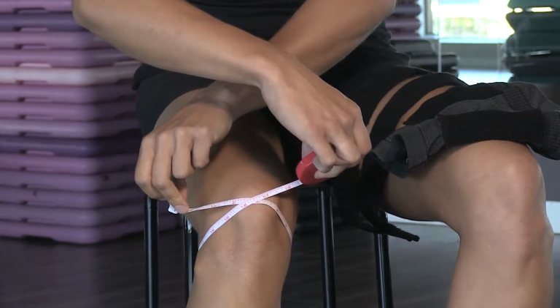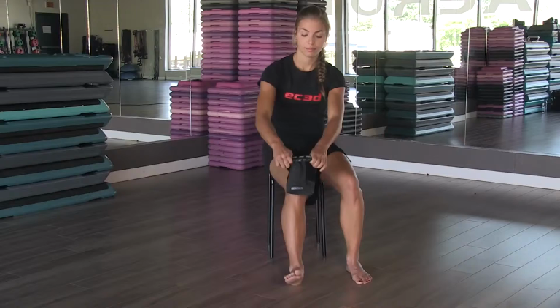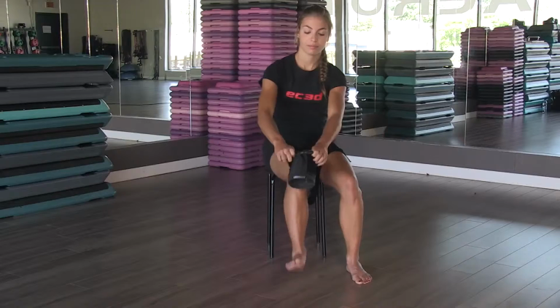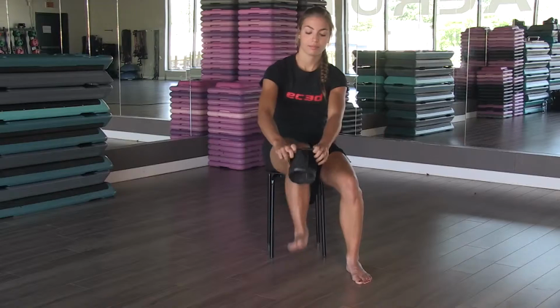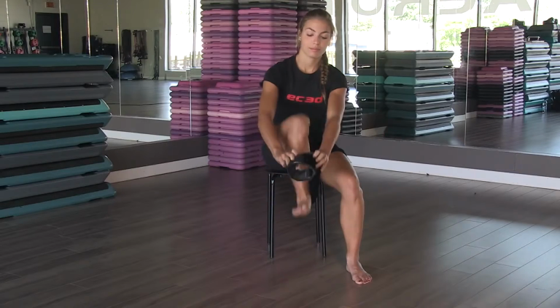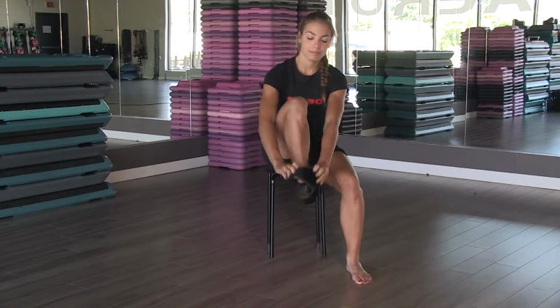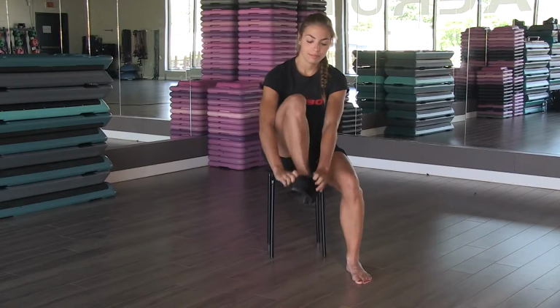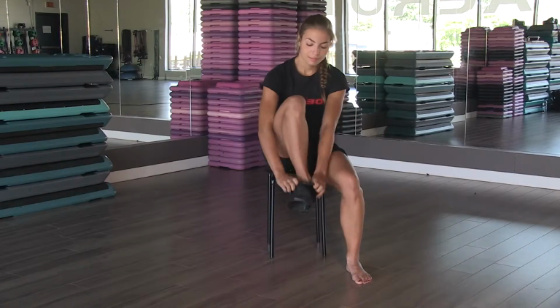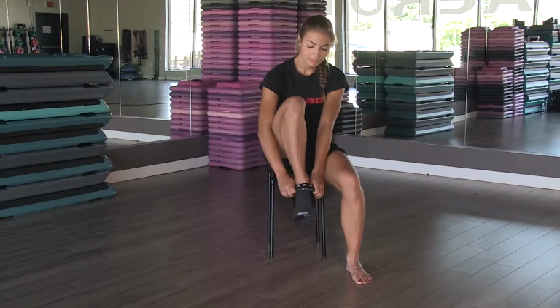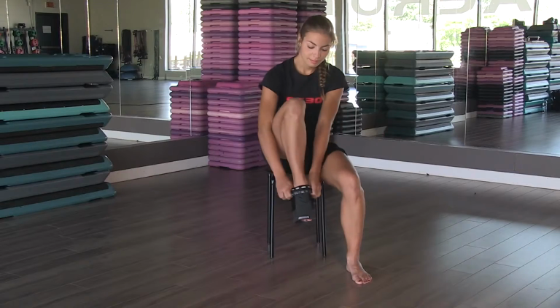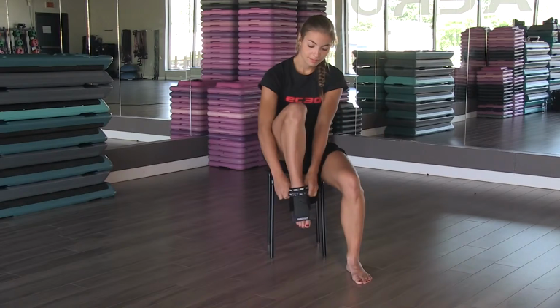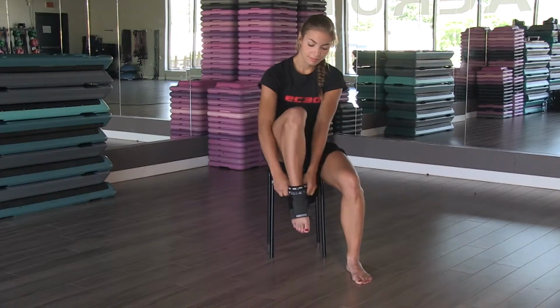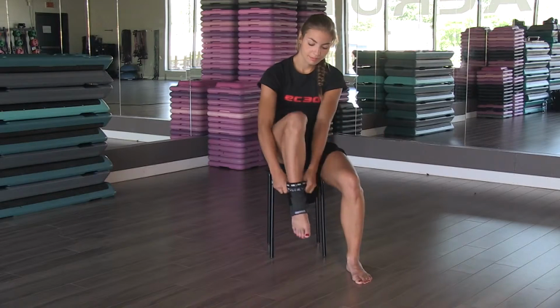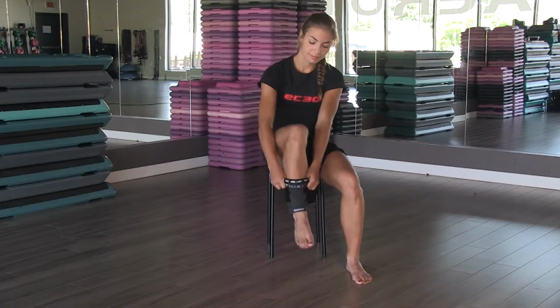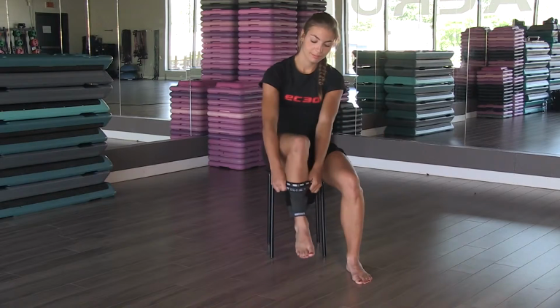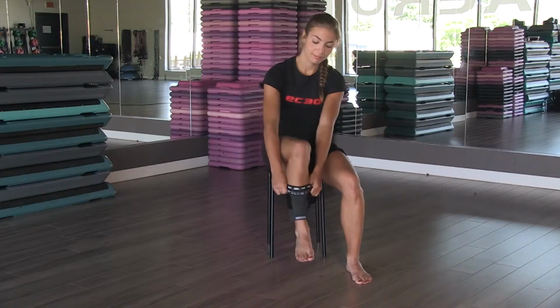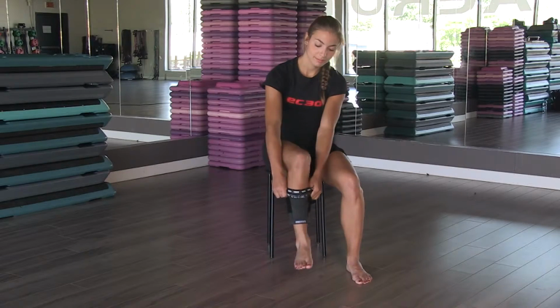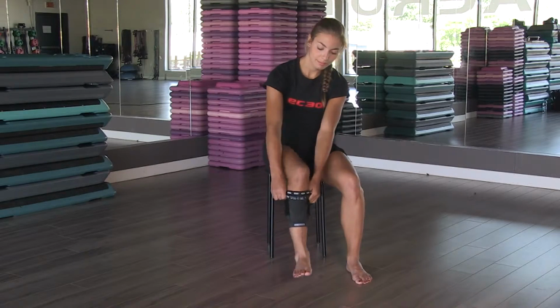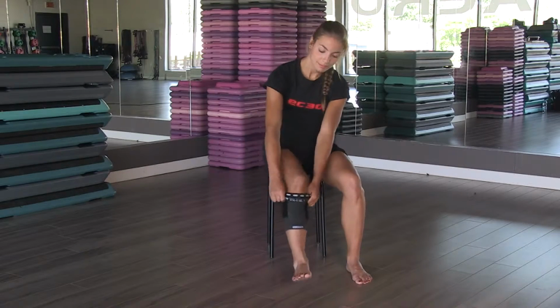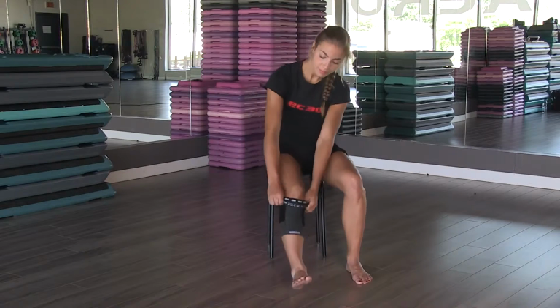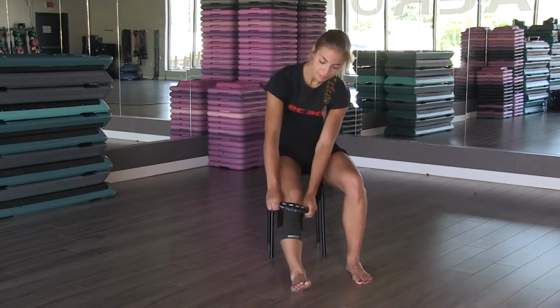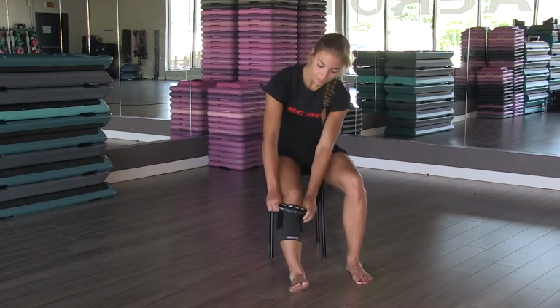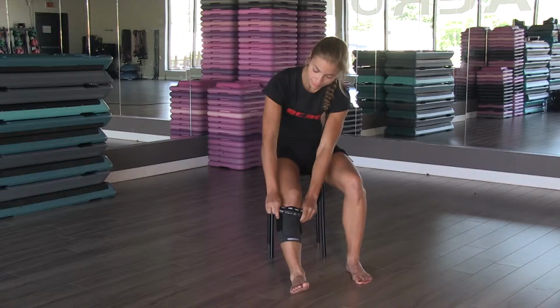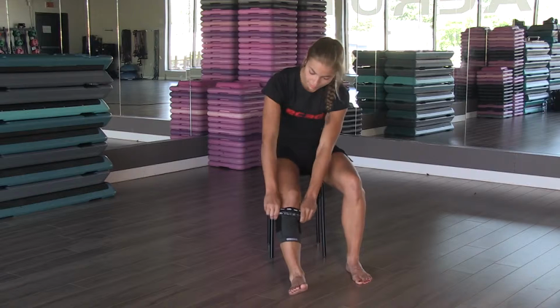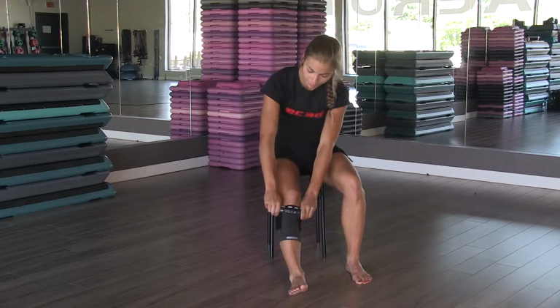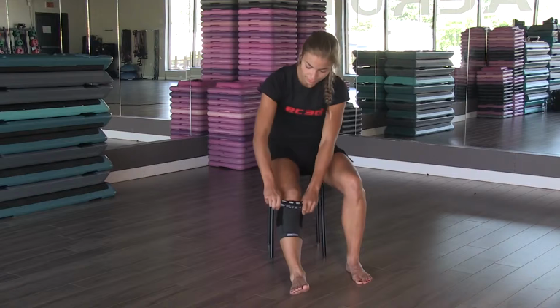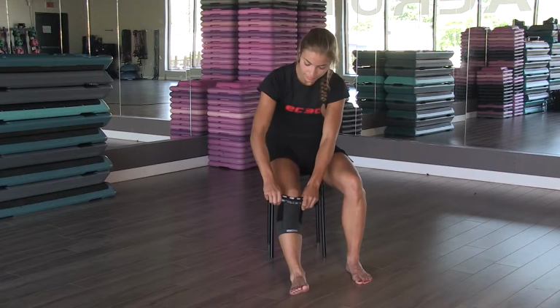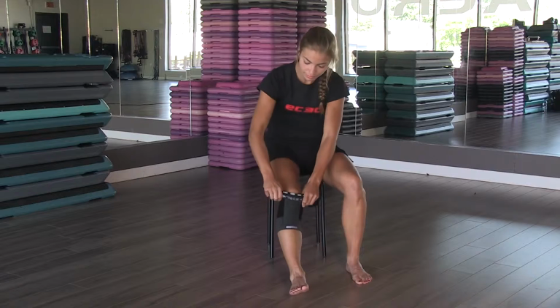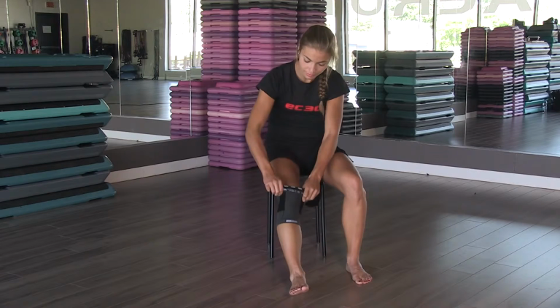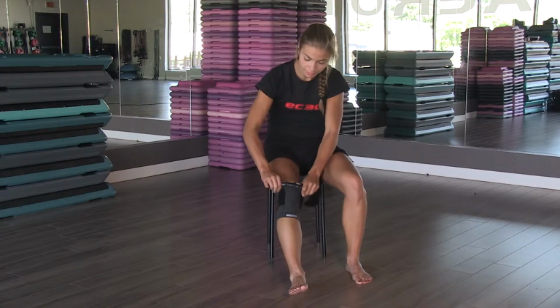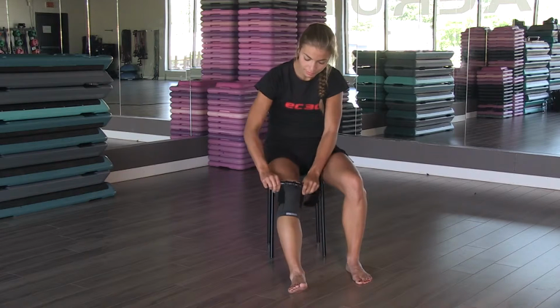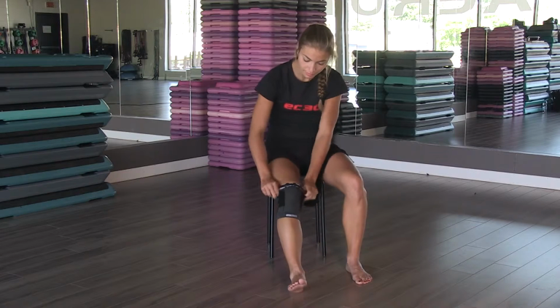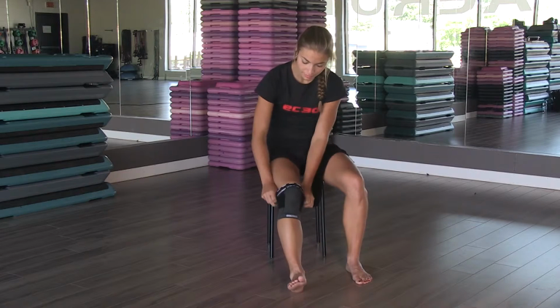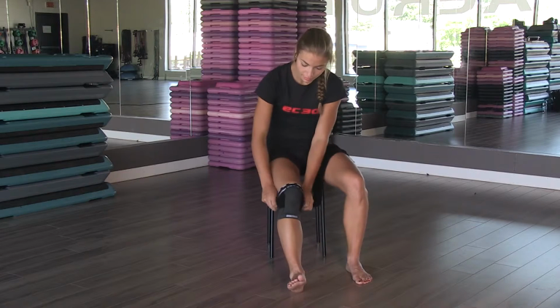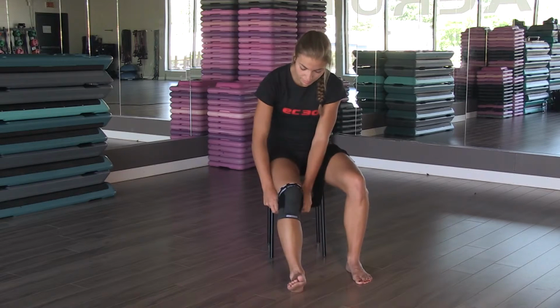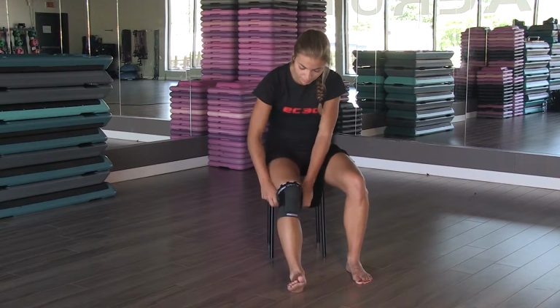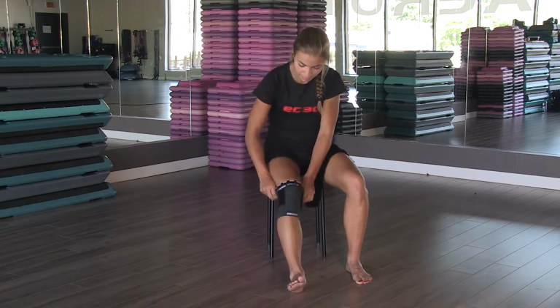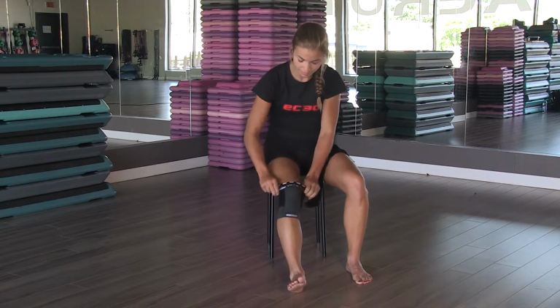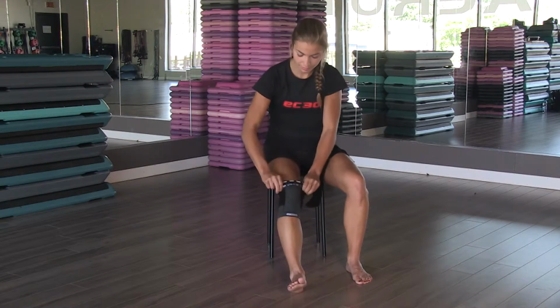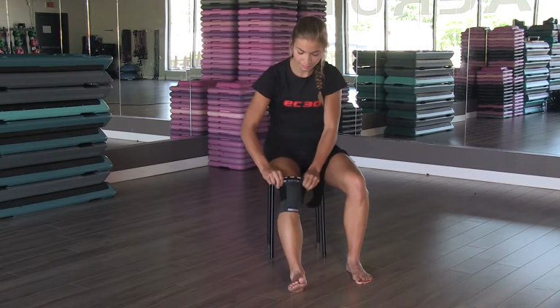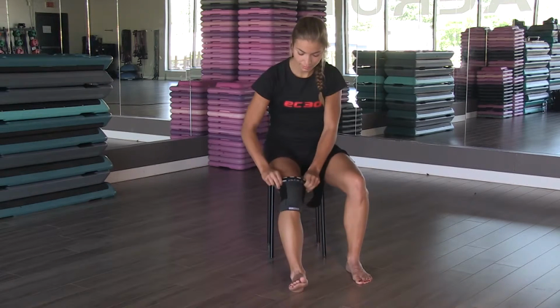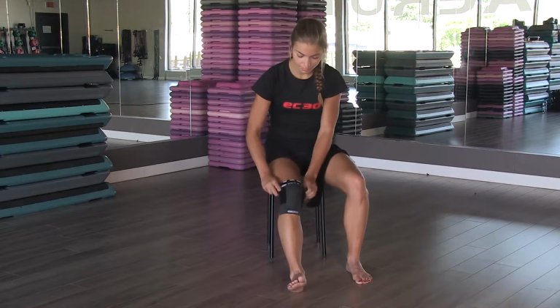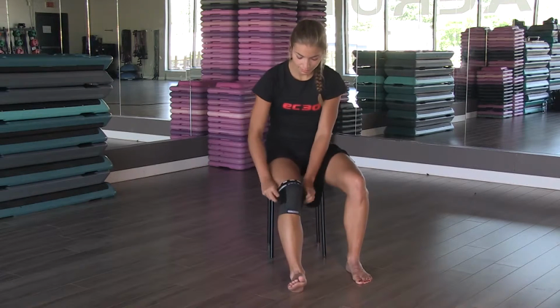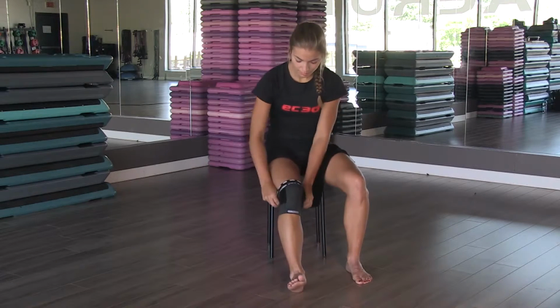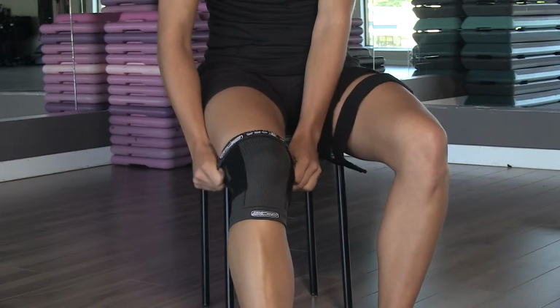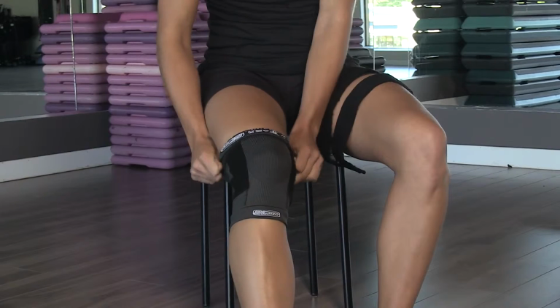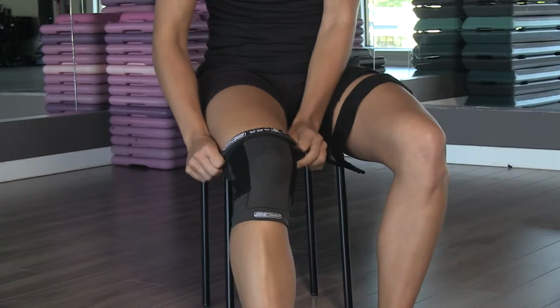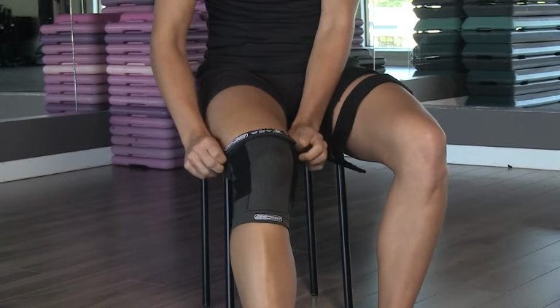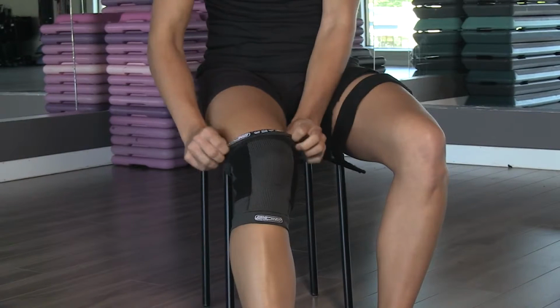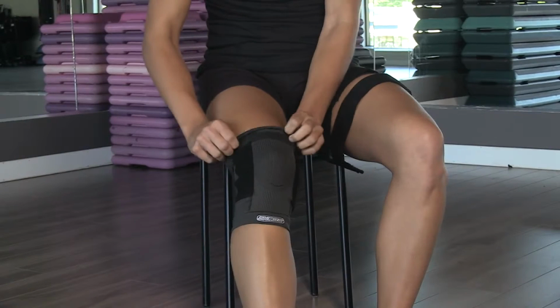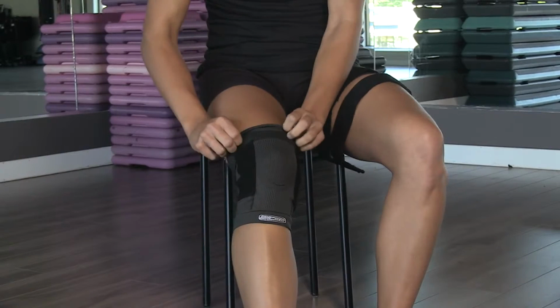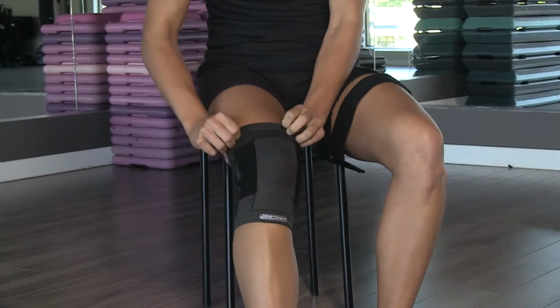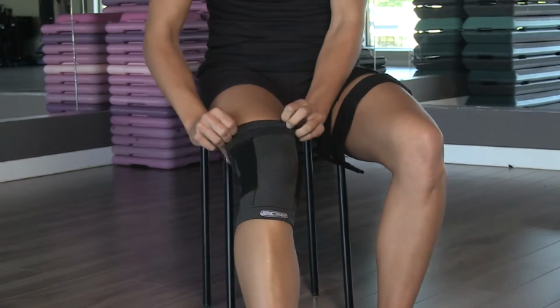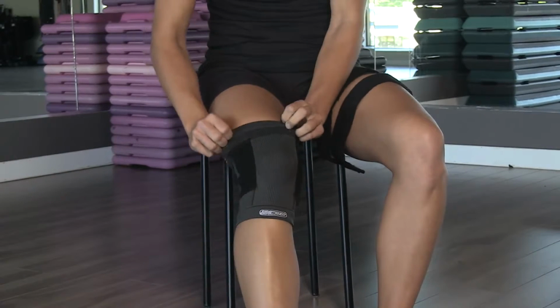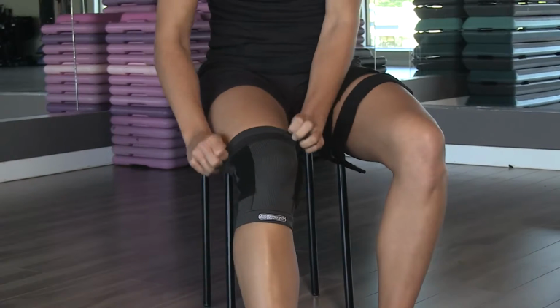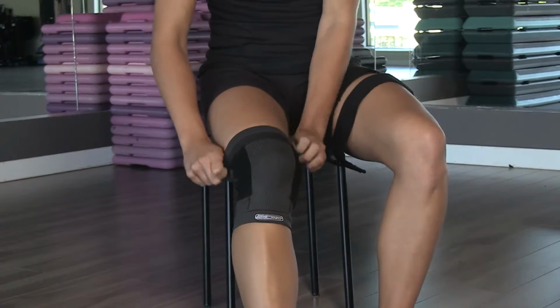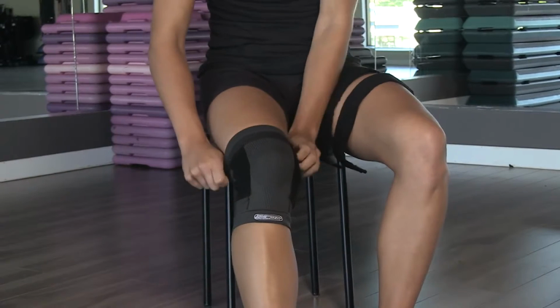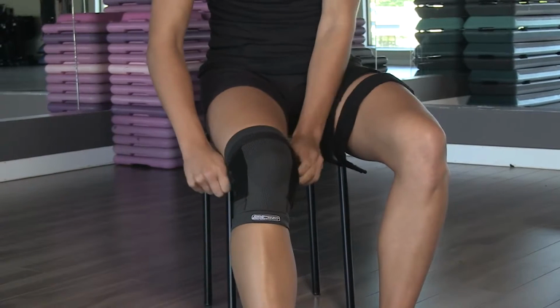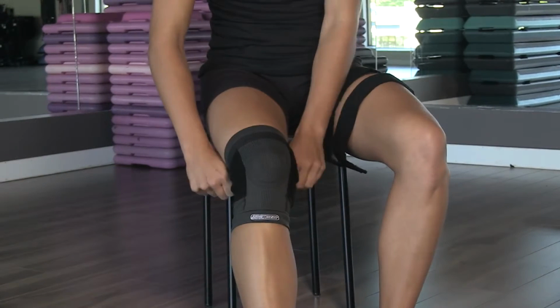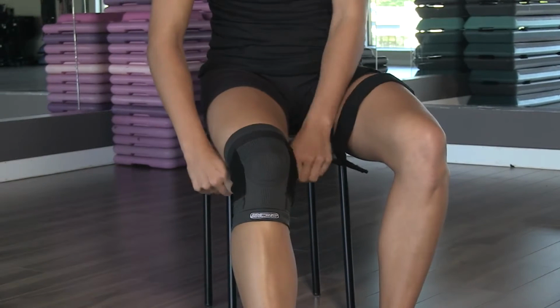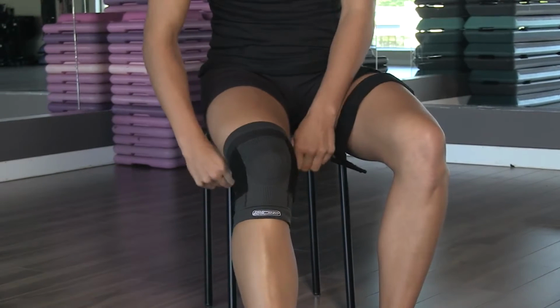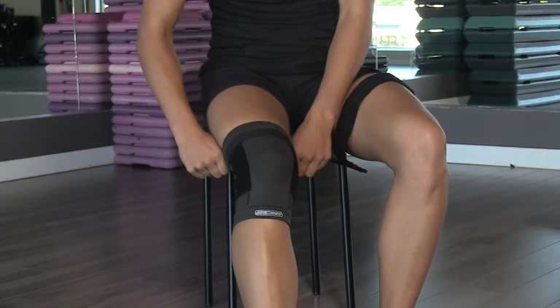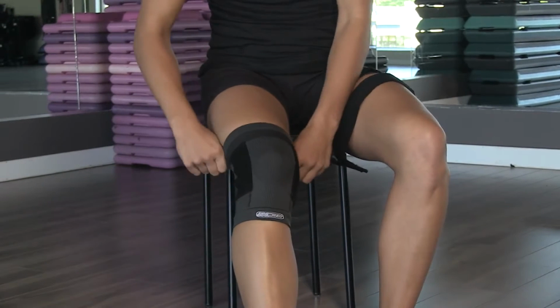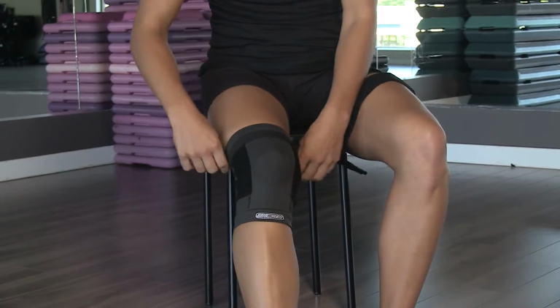While slipping the knee sleeve on, make sure to place the rounded area part directly on the patella.